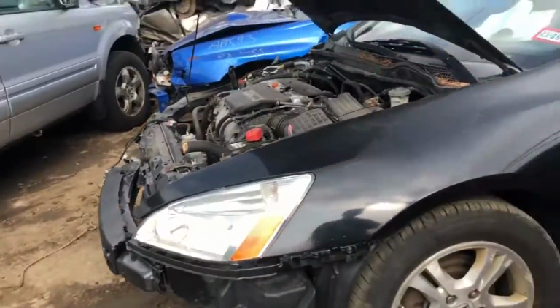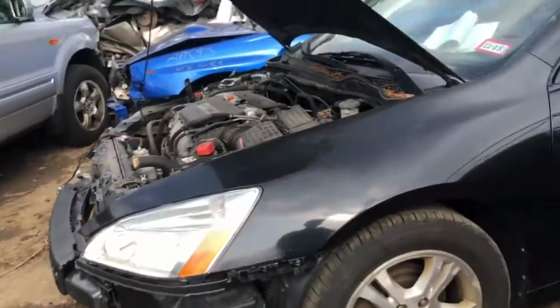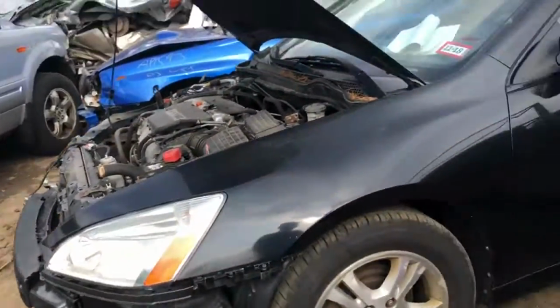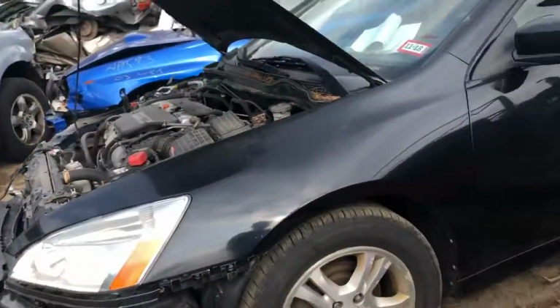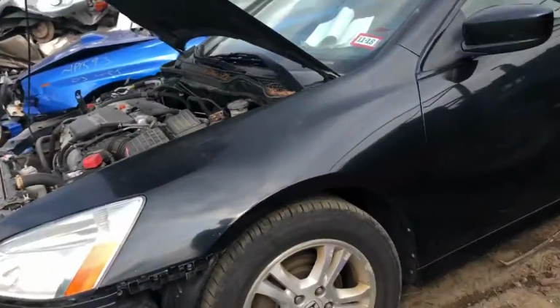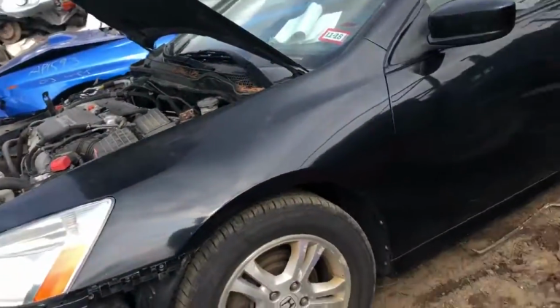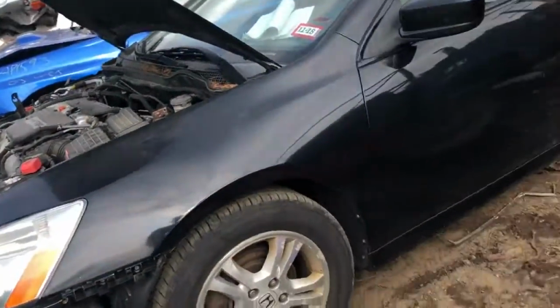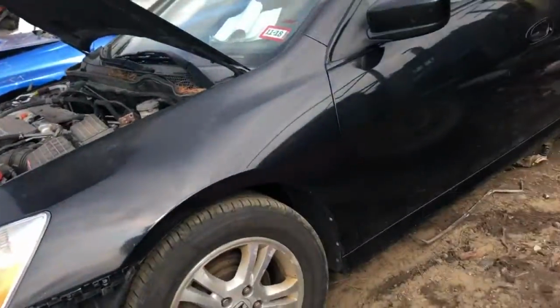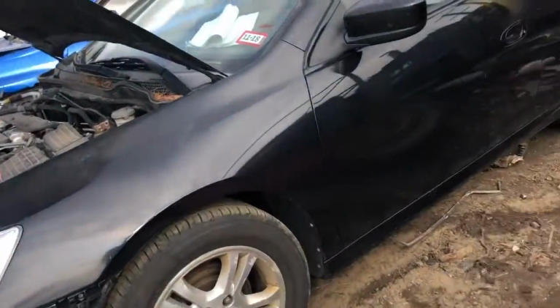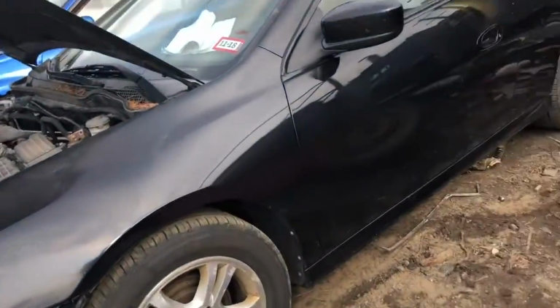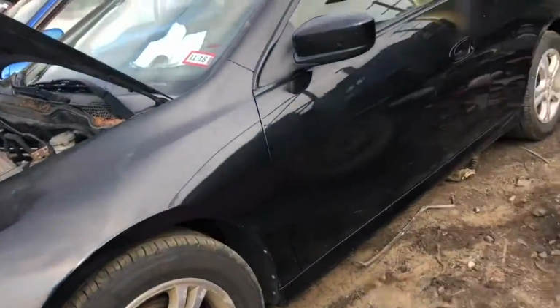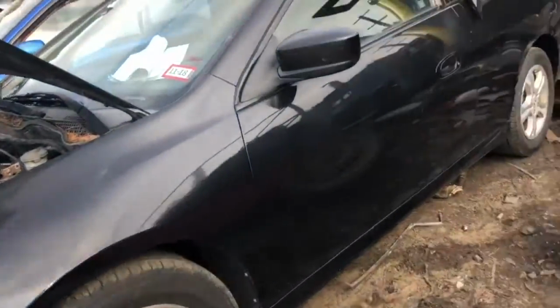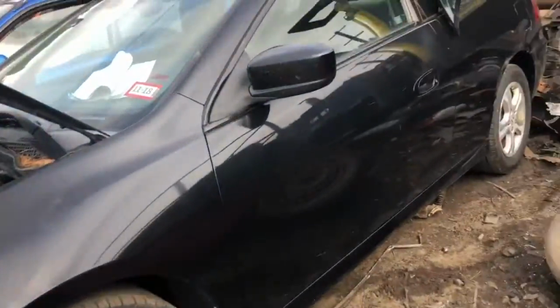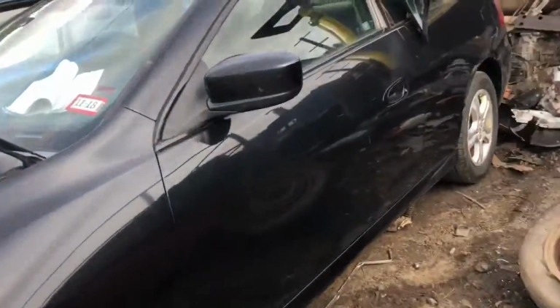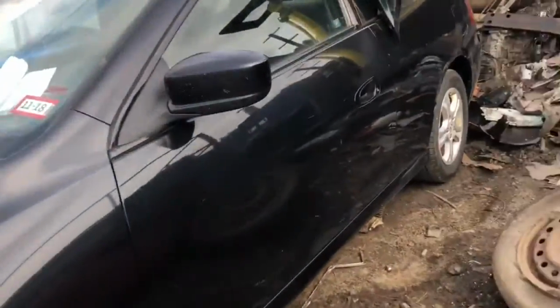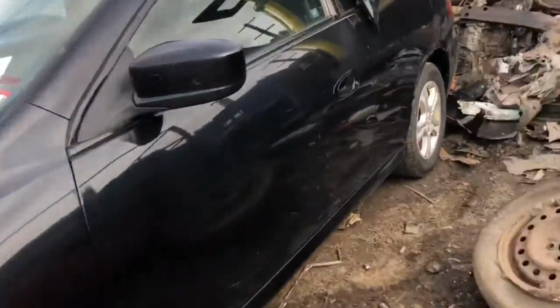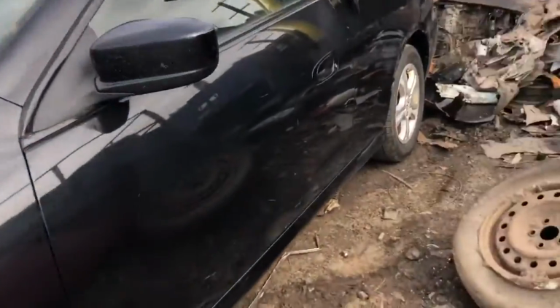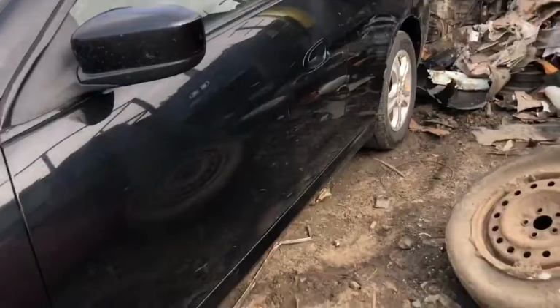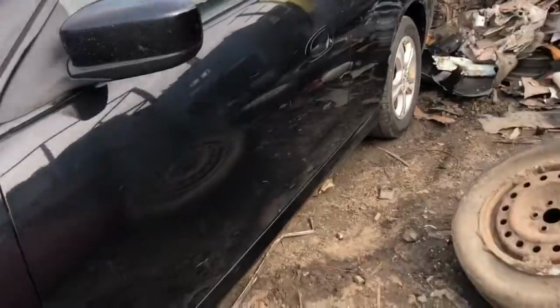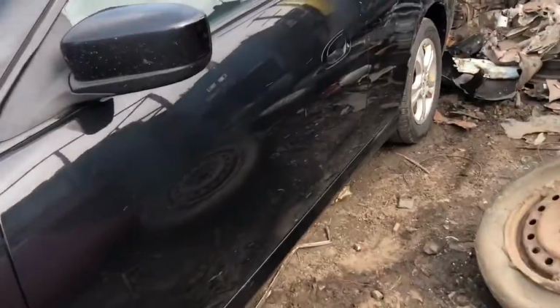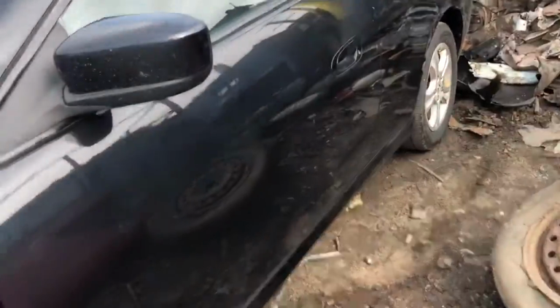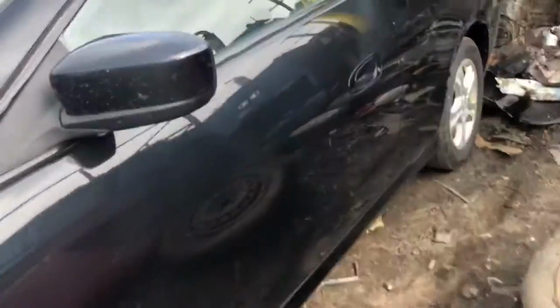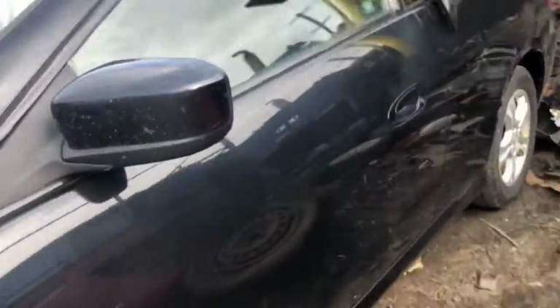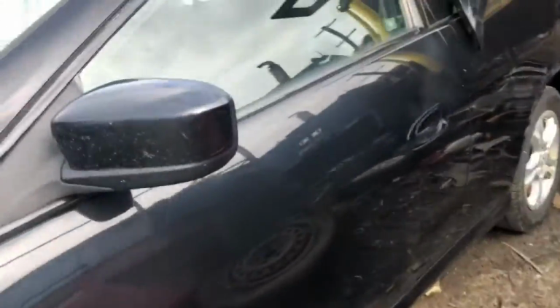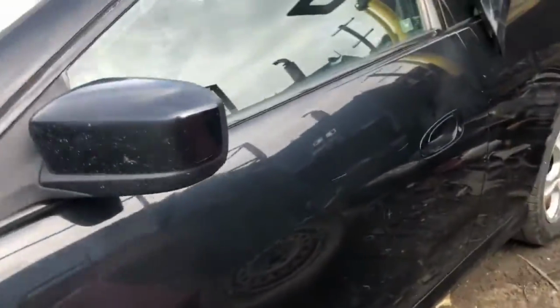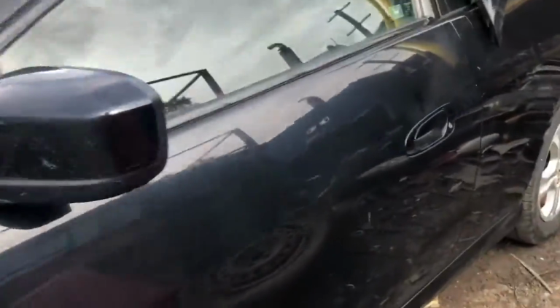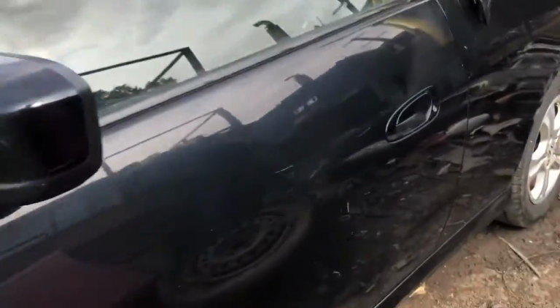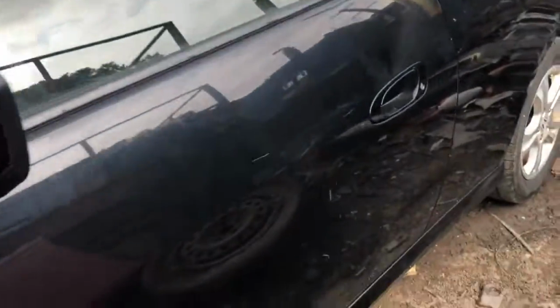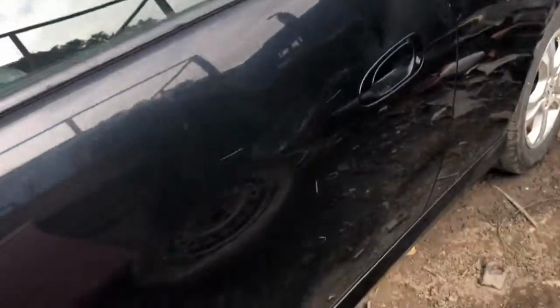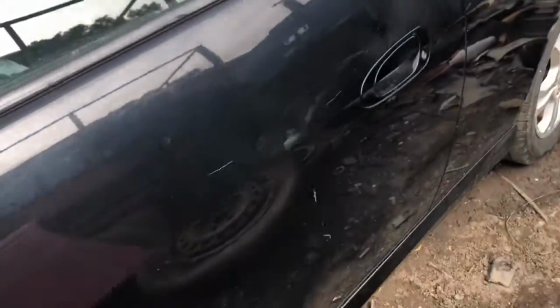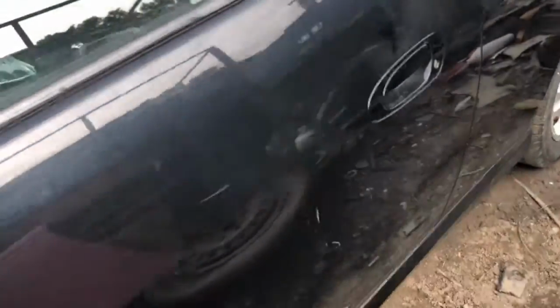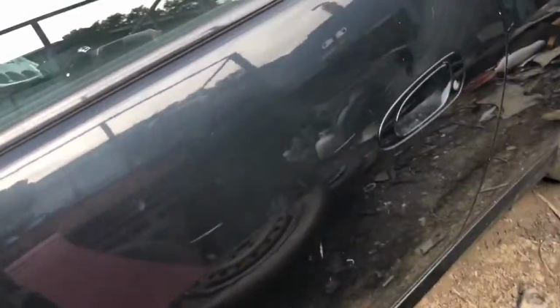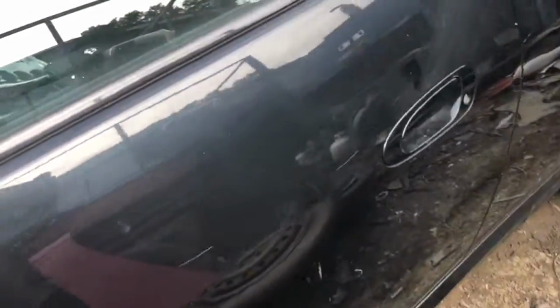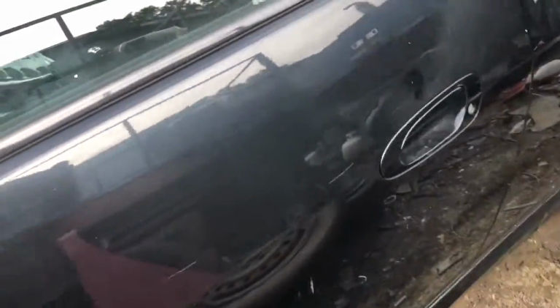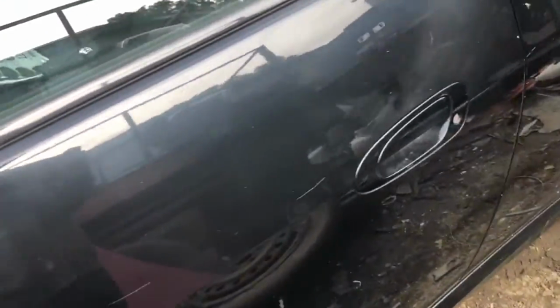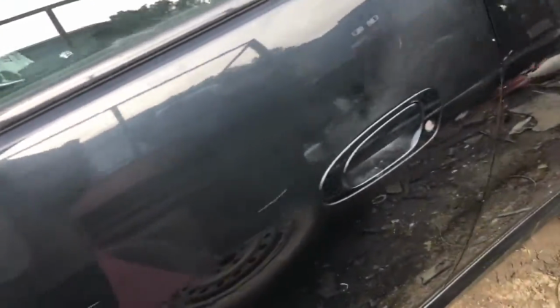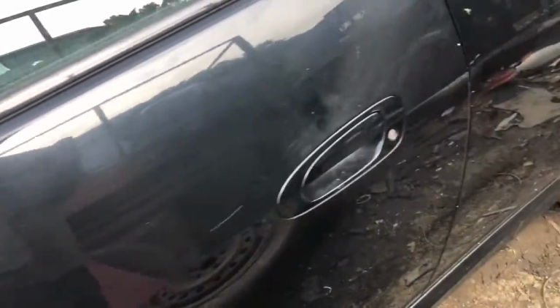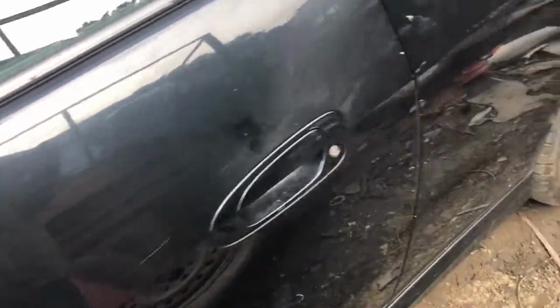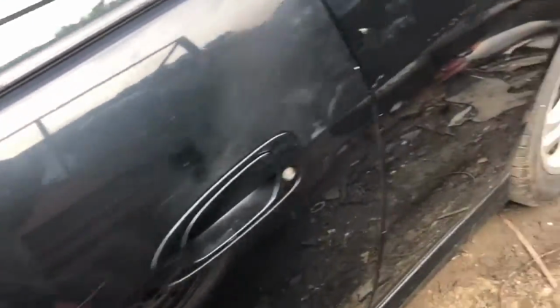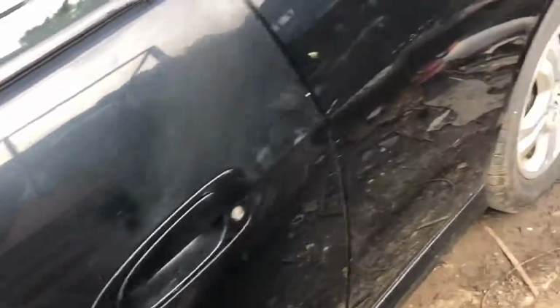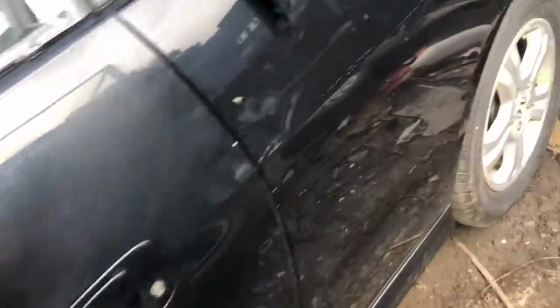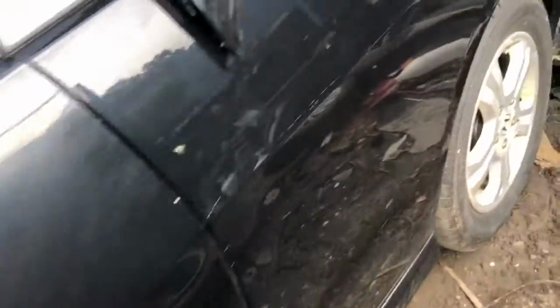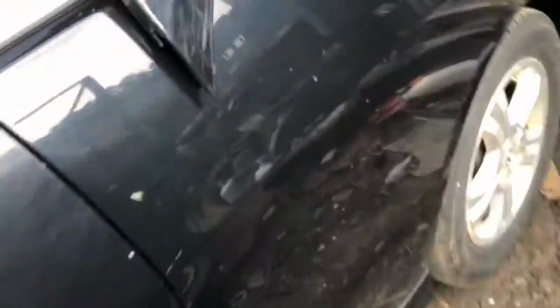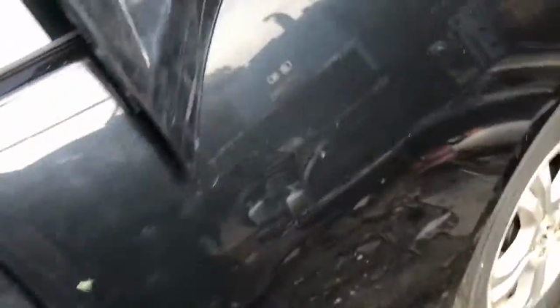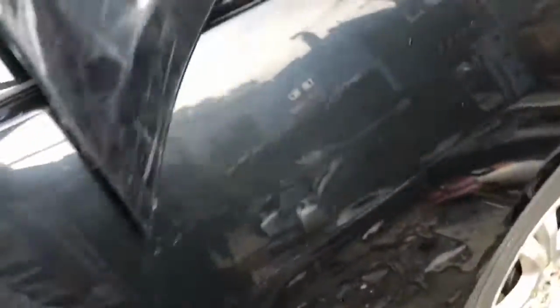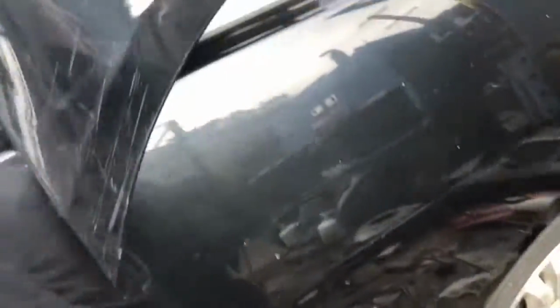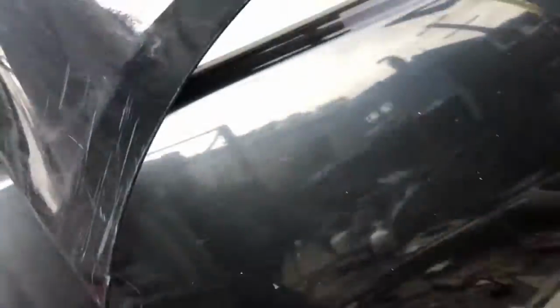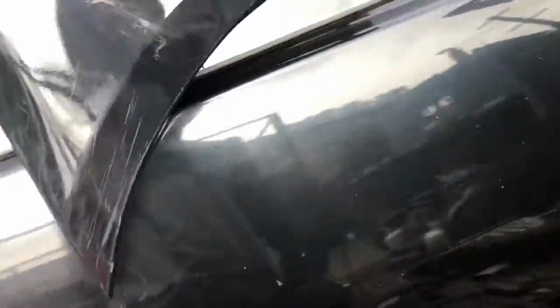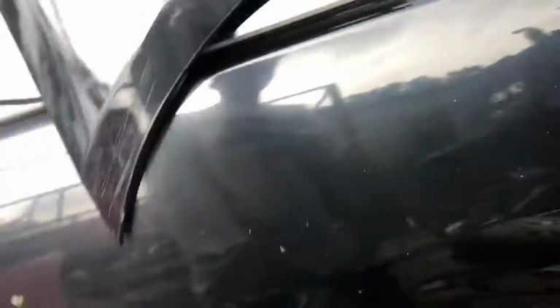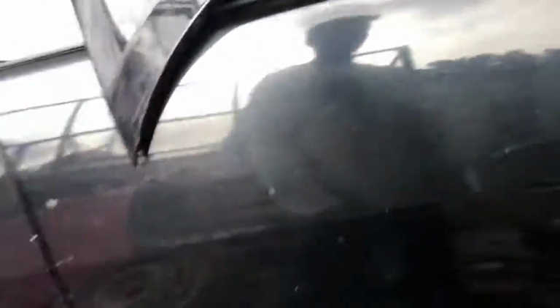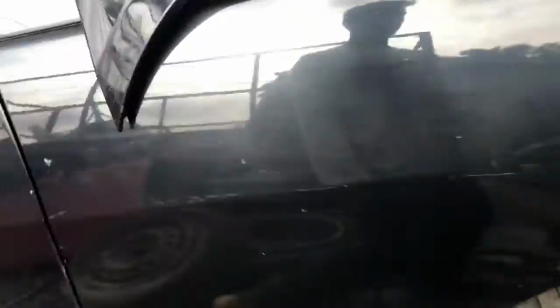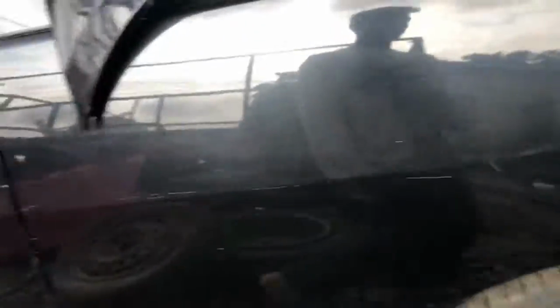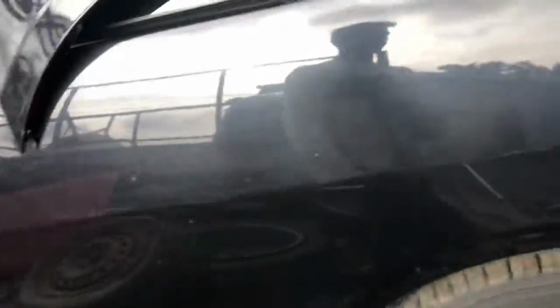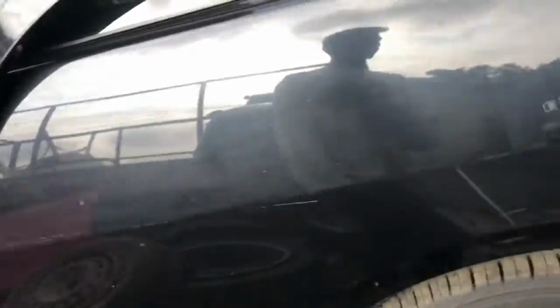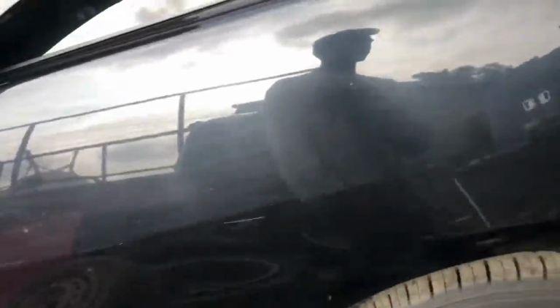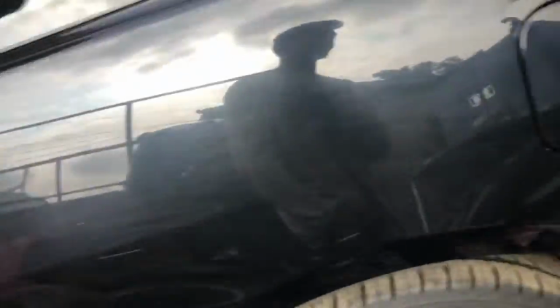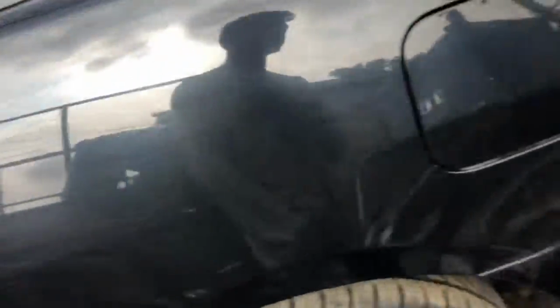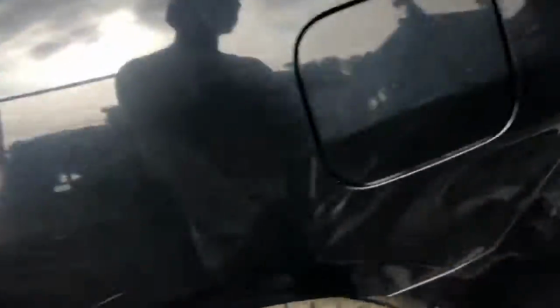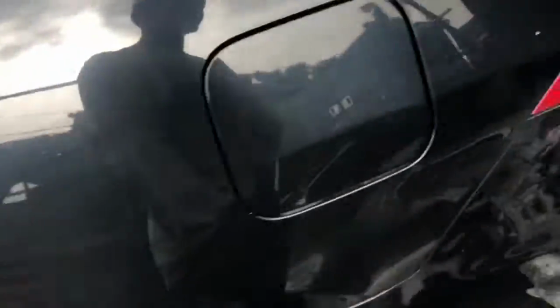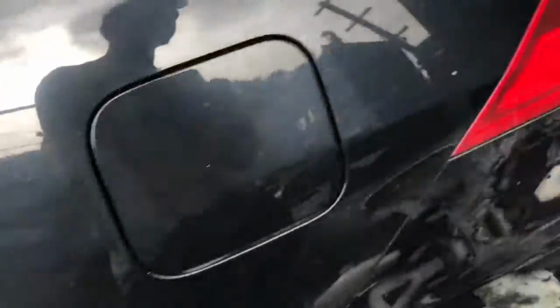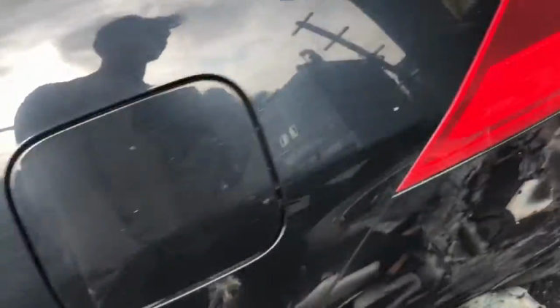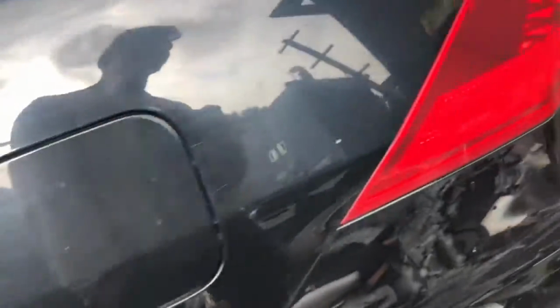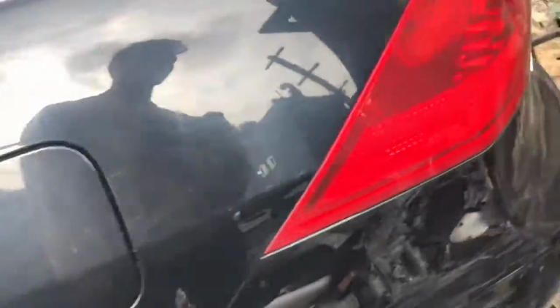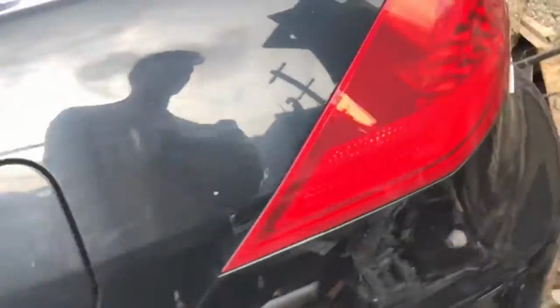Good fender. Door is good, but it's got a couple of scratches though. Quarter panel is kind of scratched.